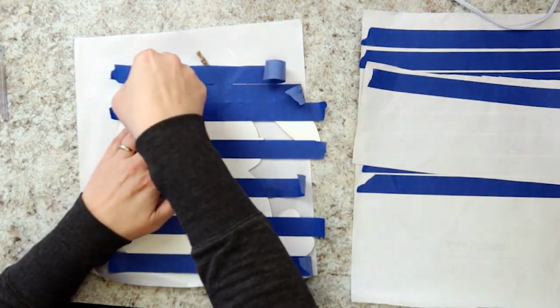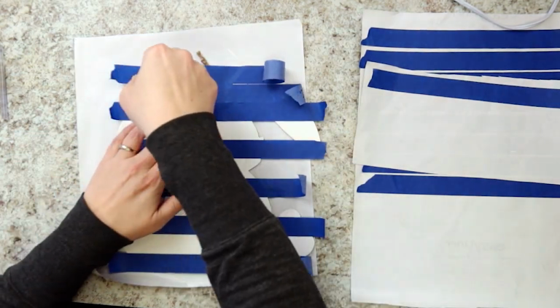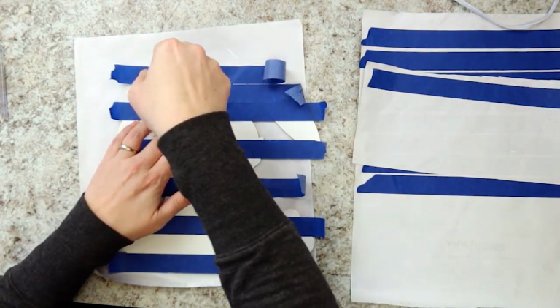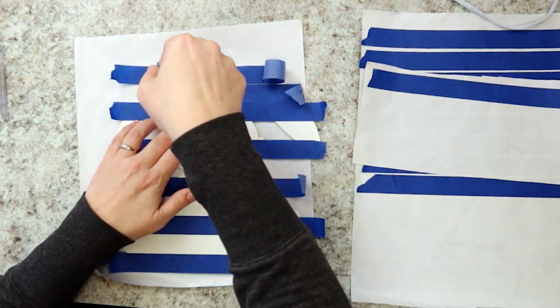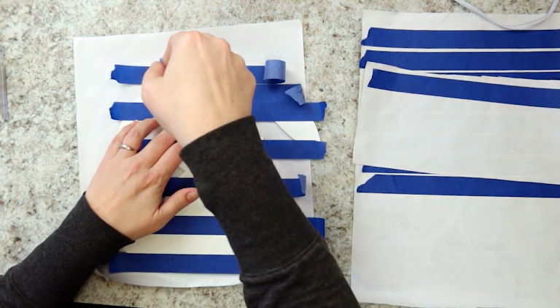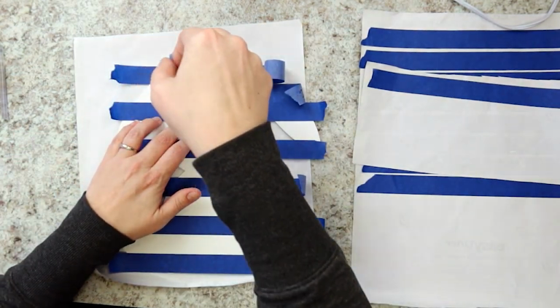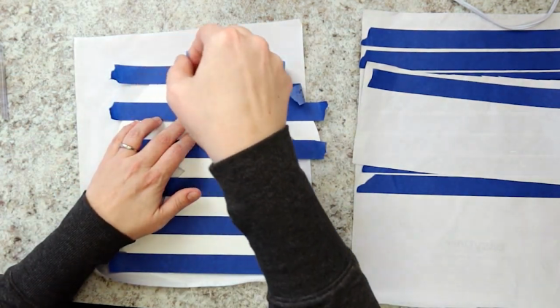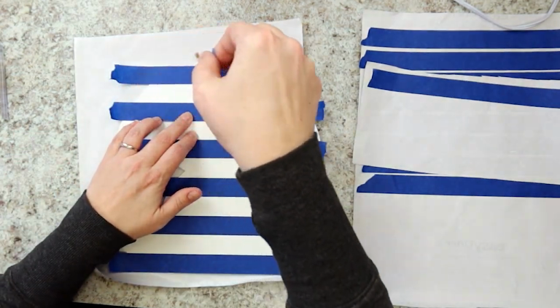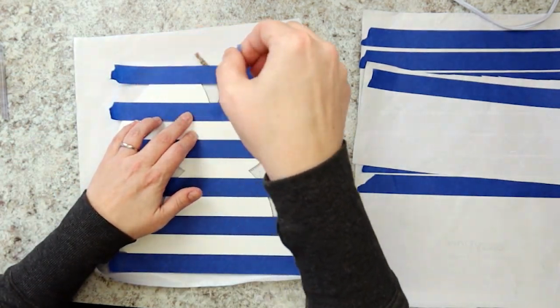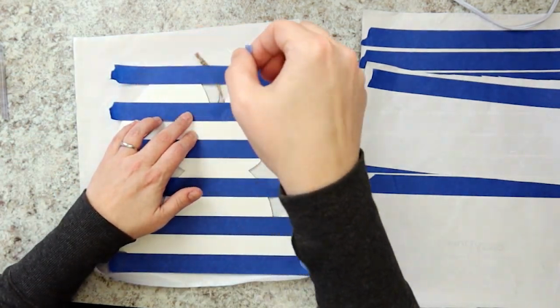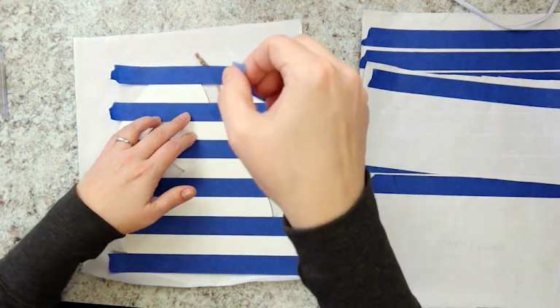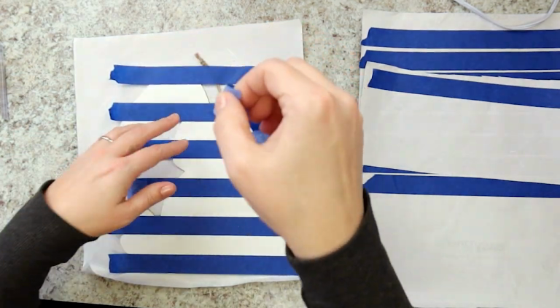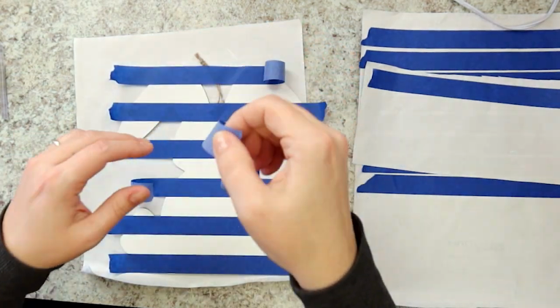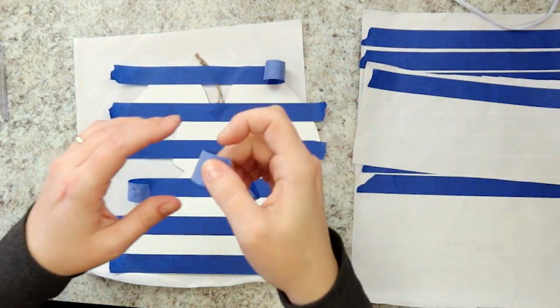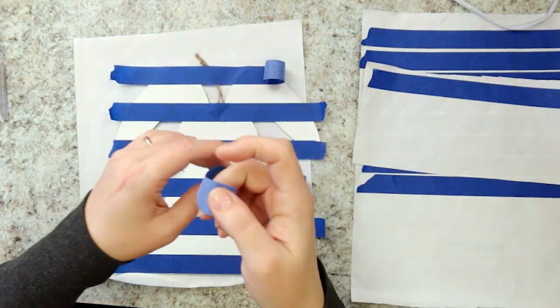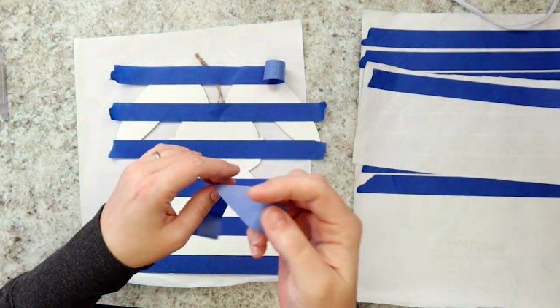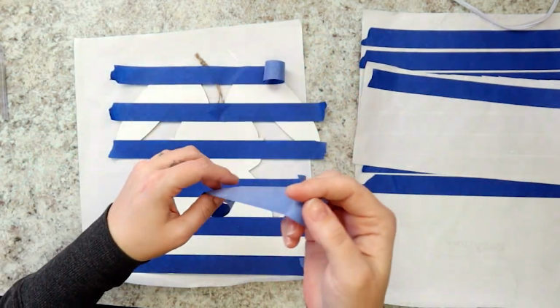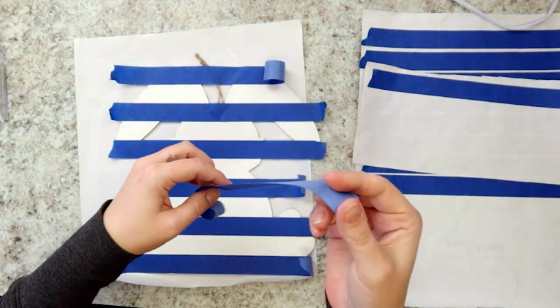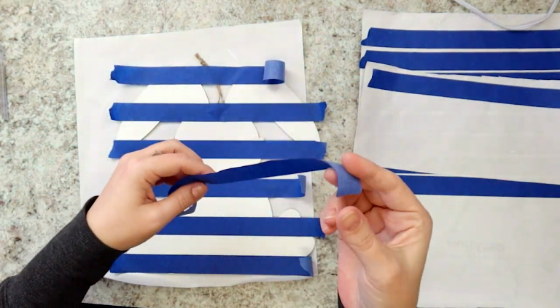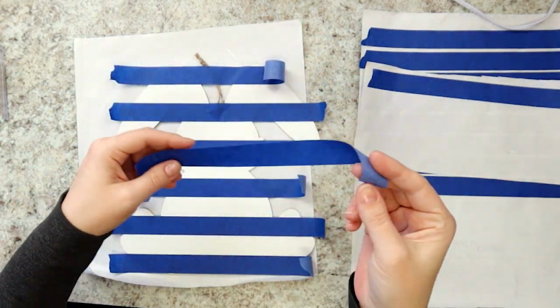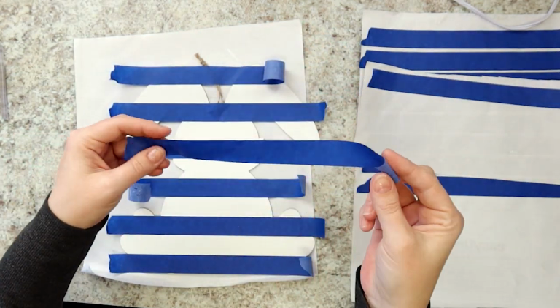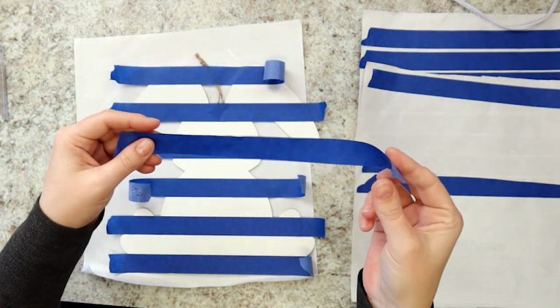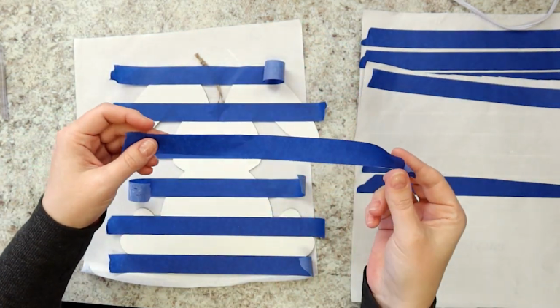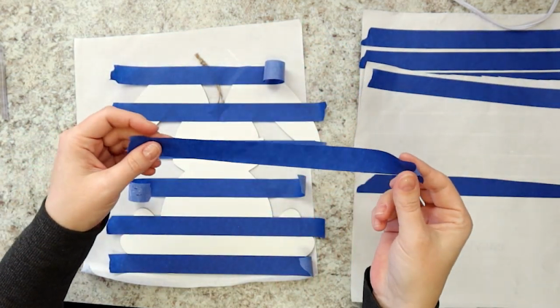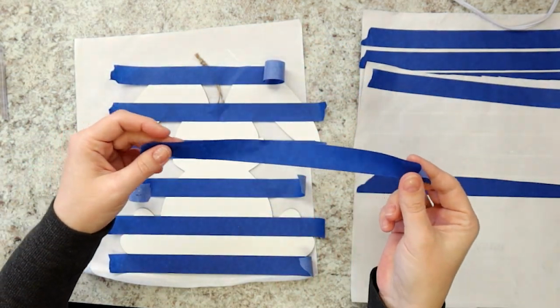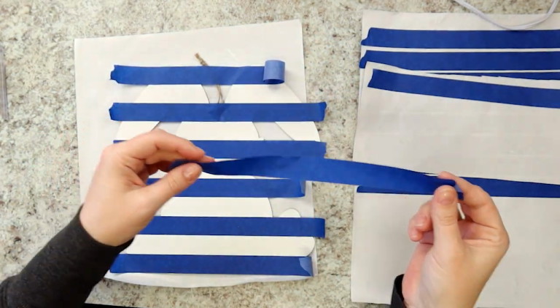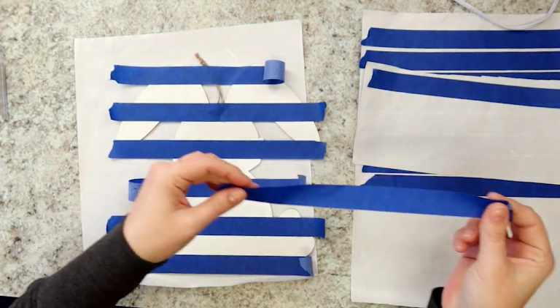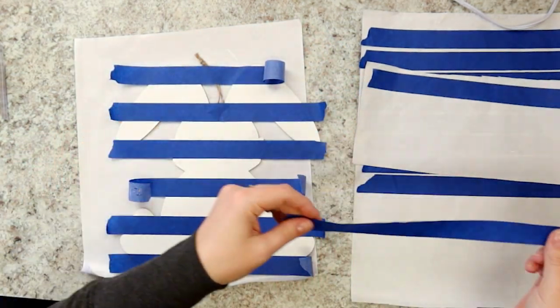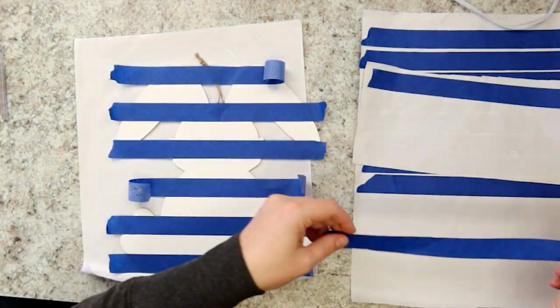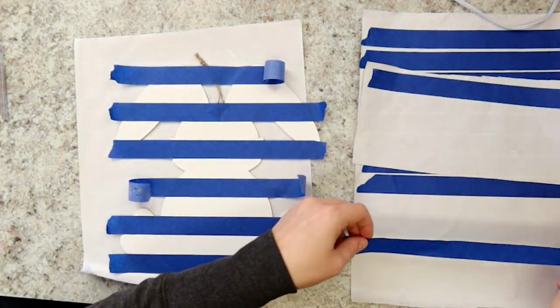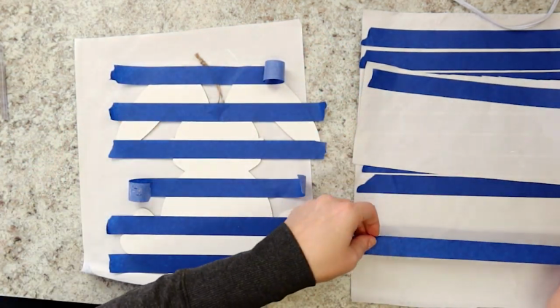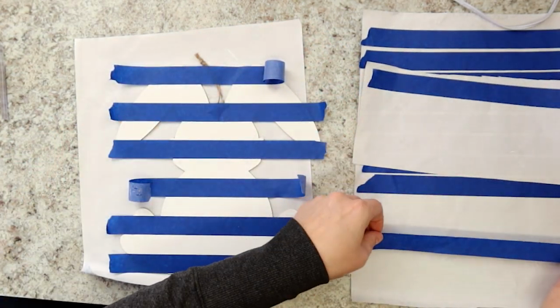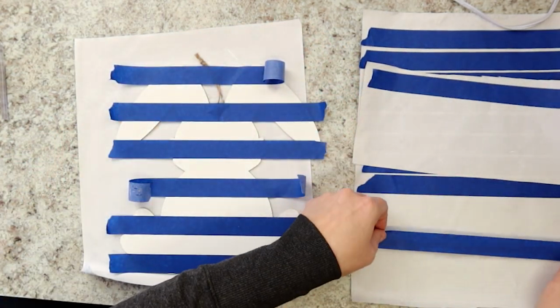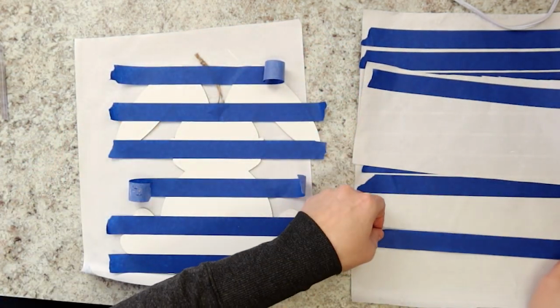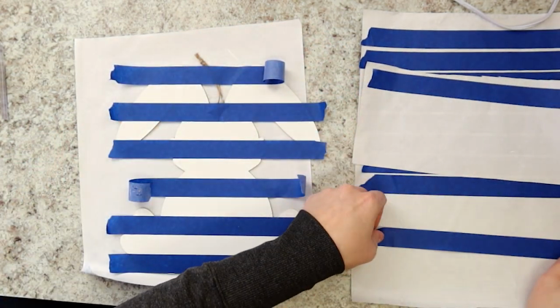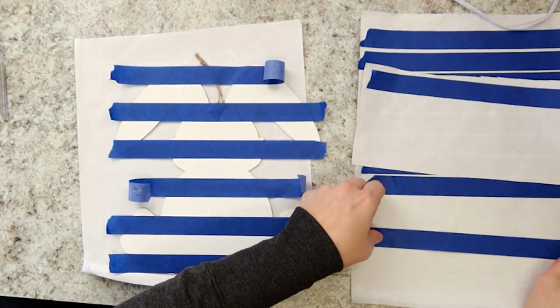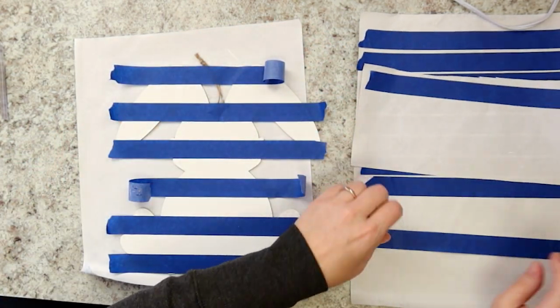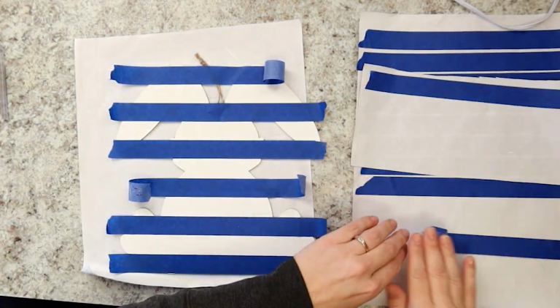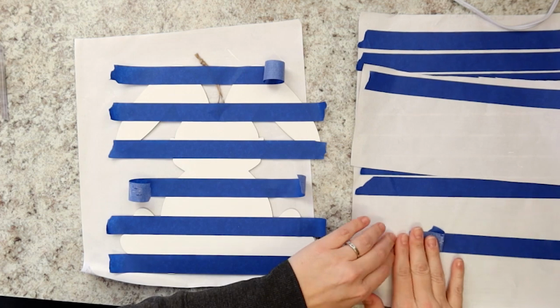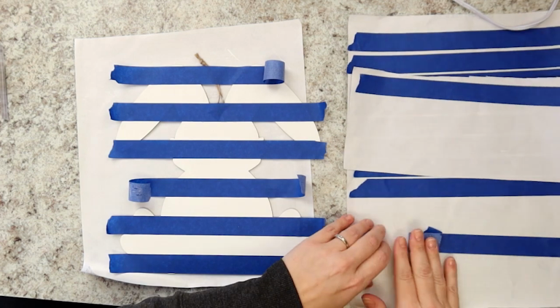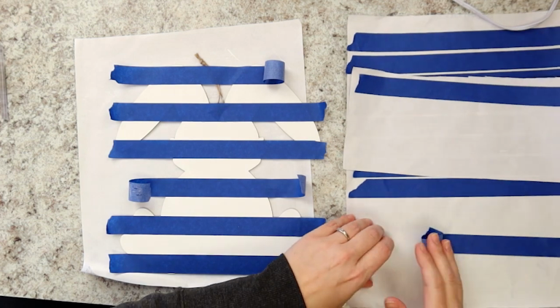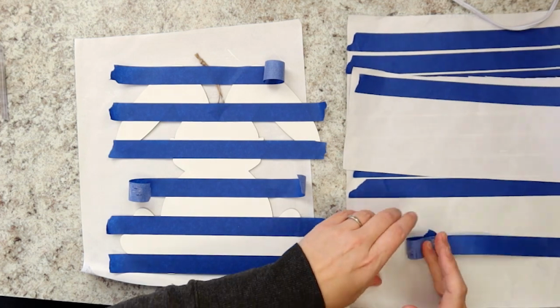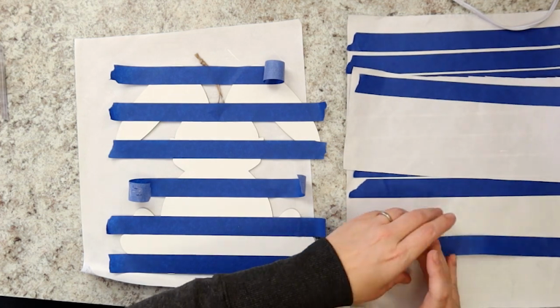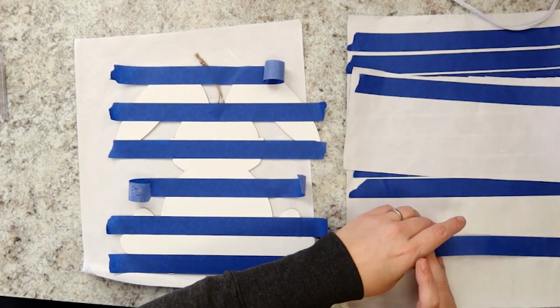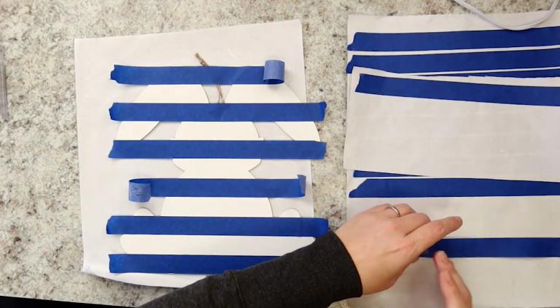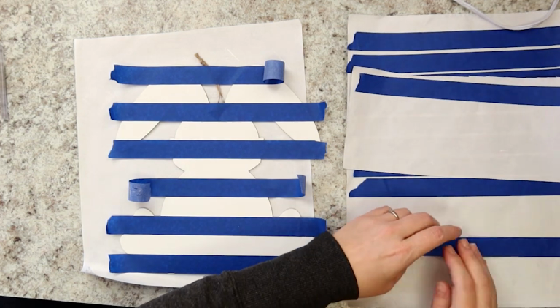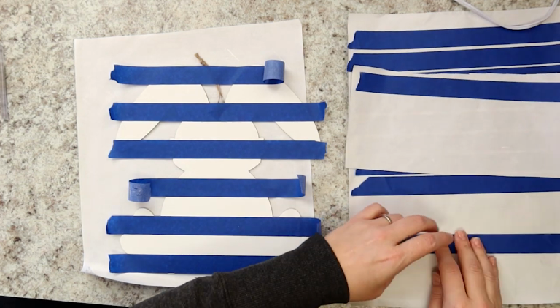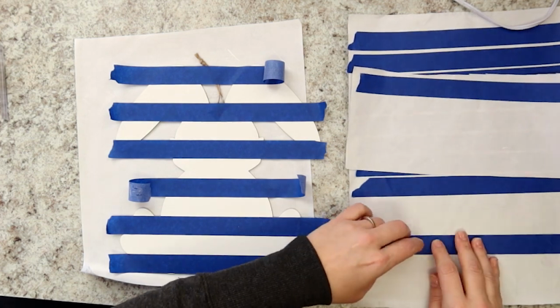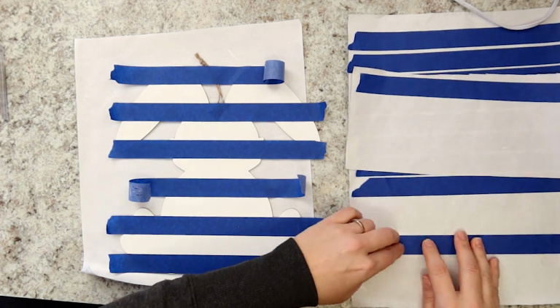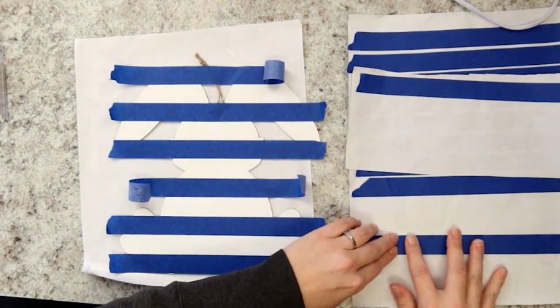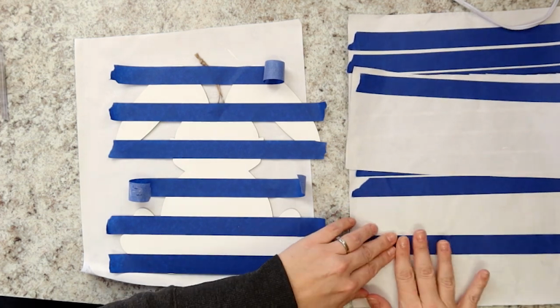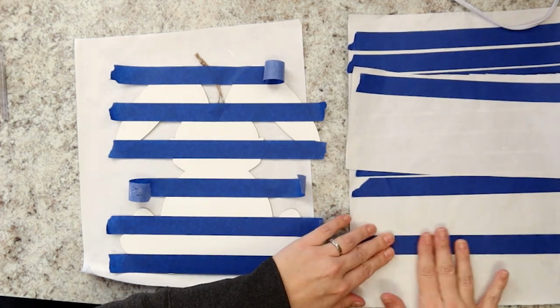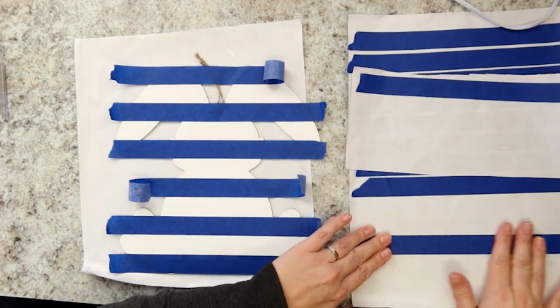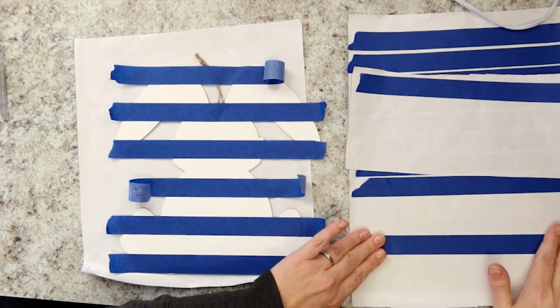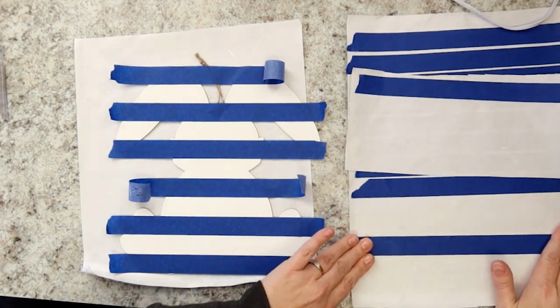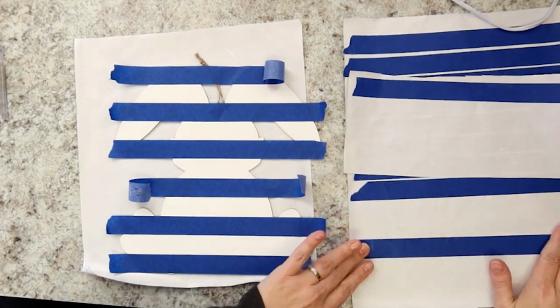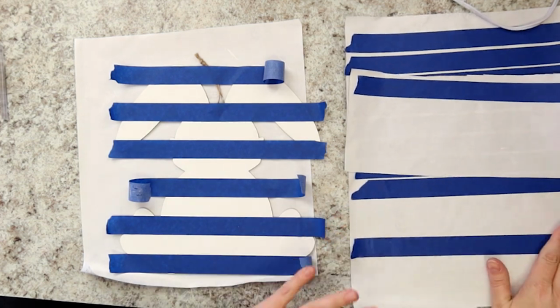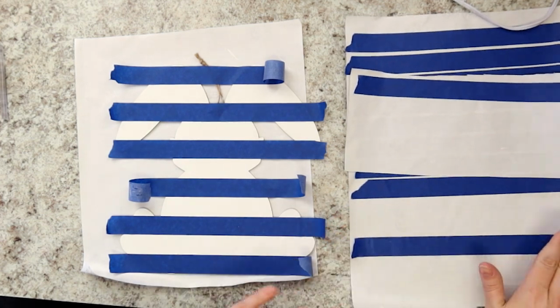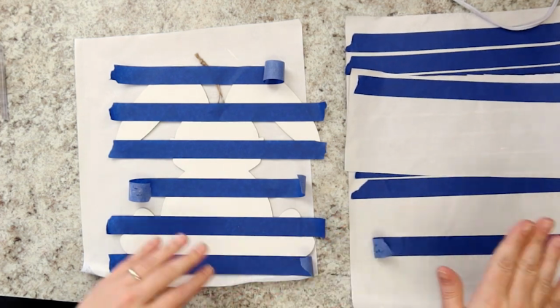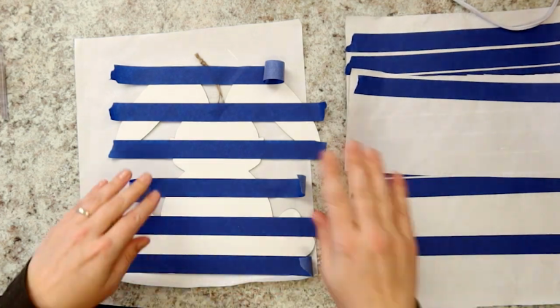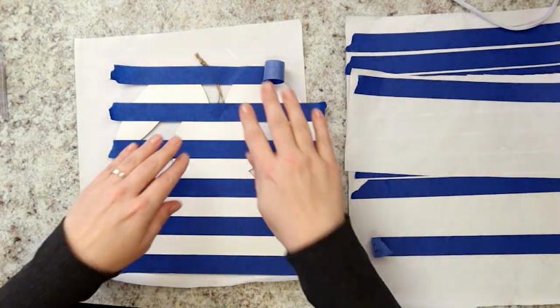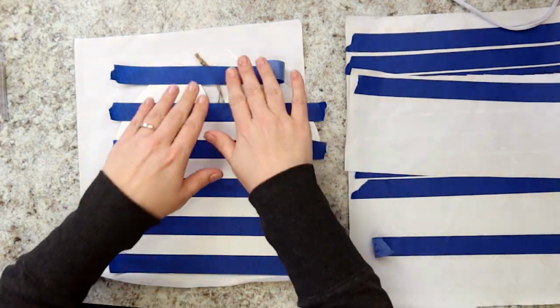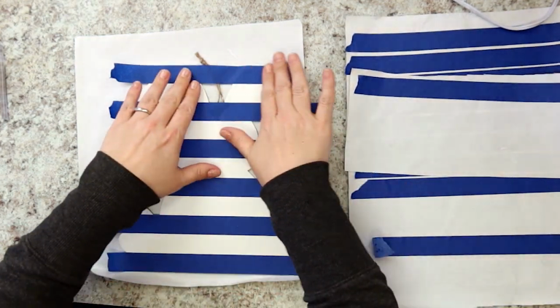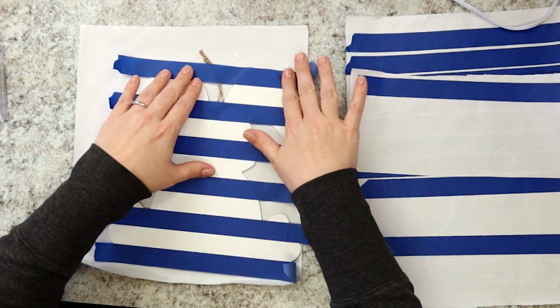When you're finished, you should have a nice, evenly spaced set of stripes. Save all of your tape strips — you'll be able to reuse them.